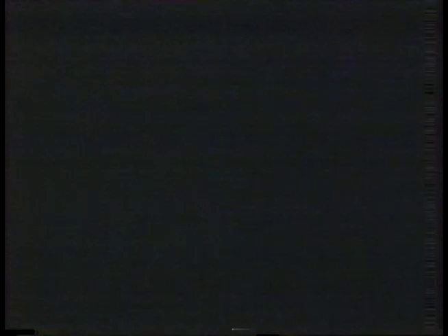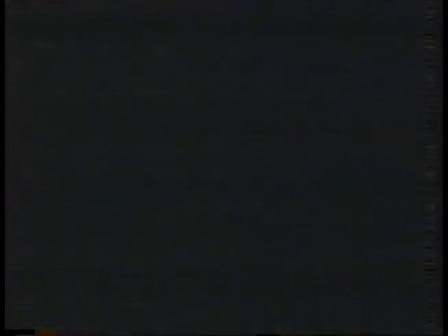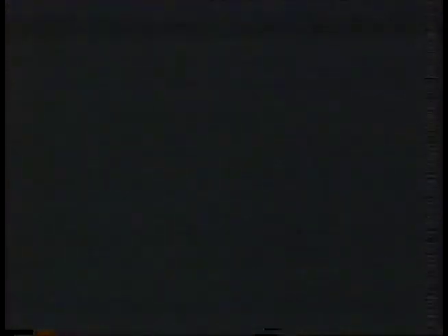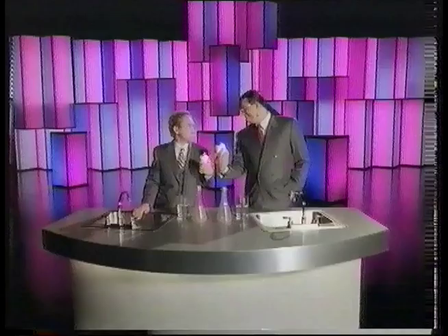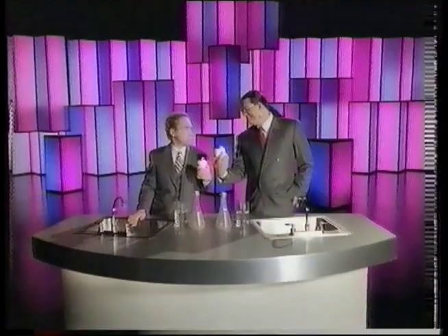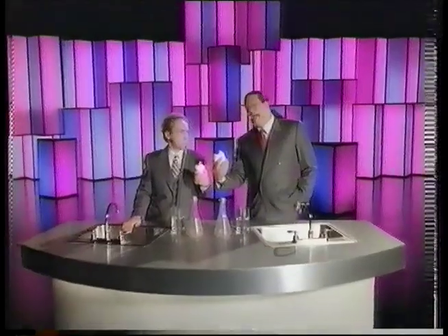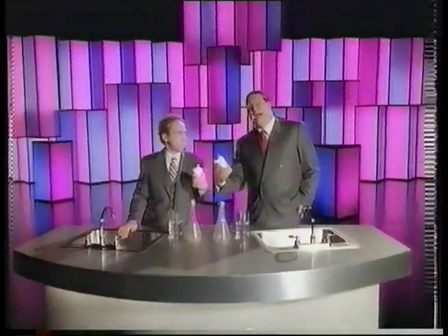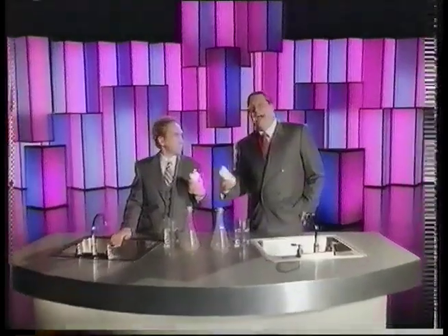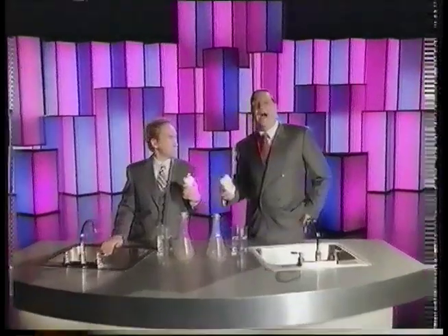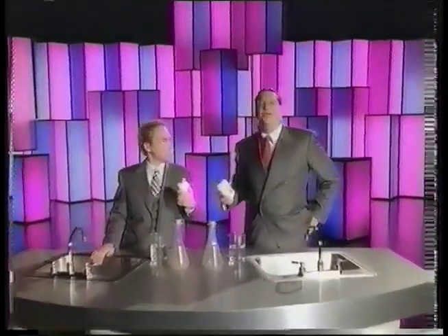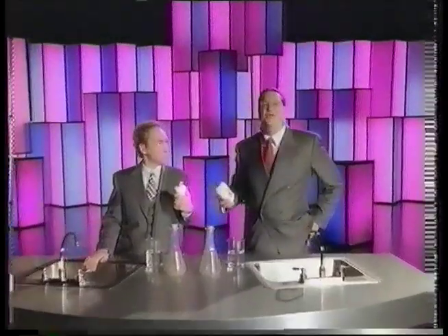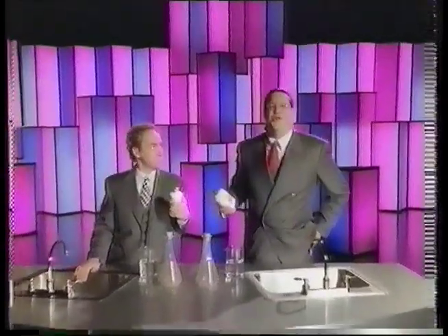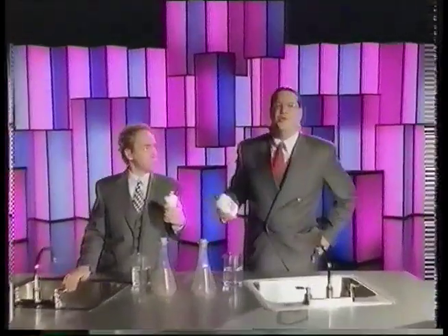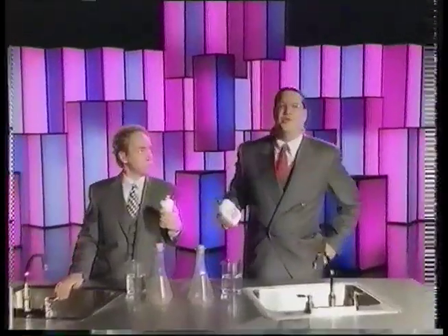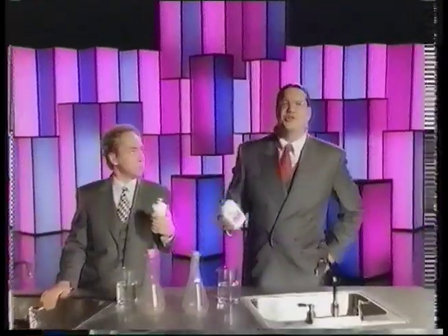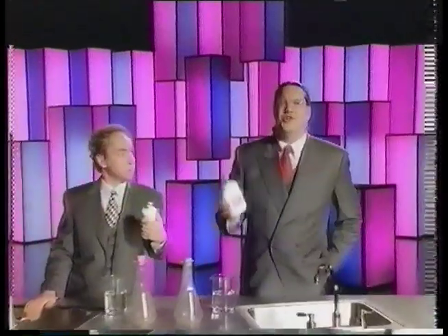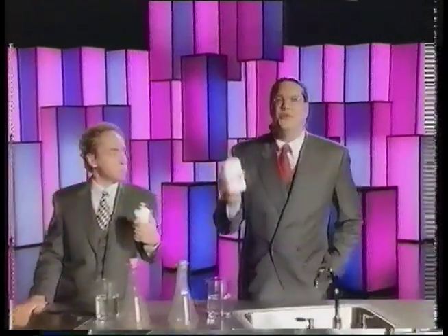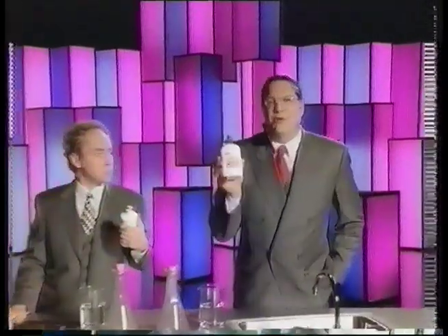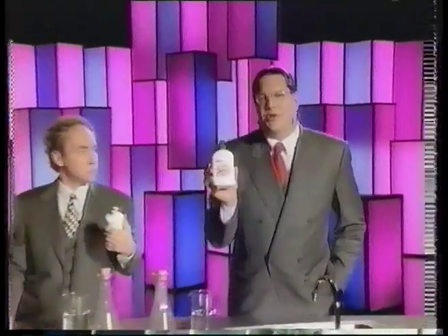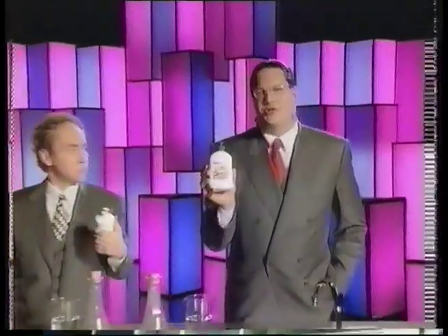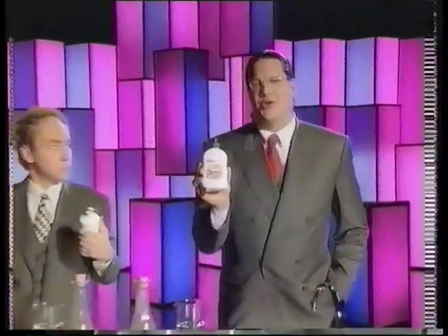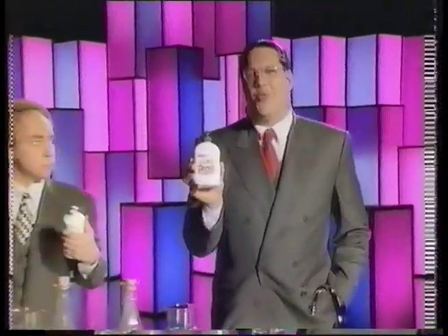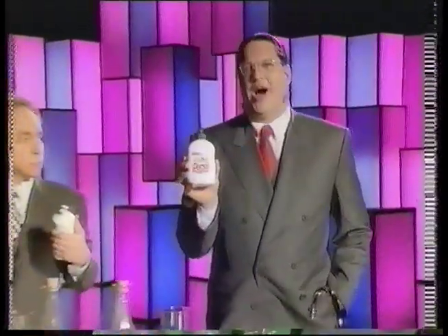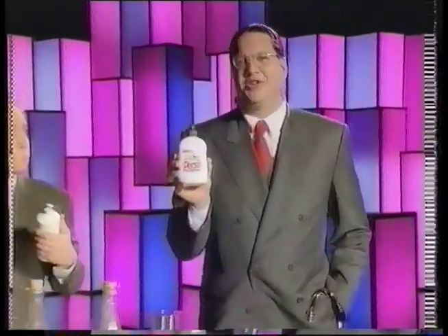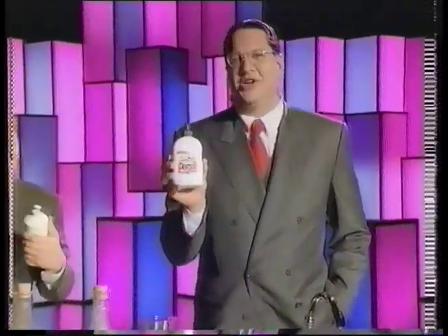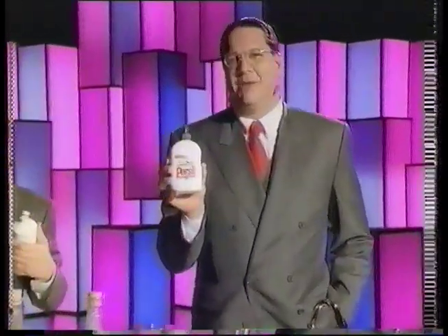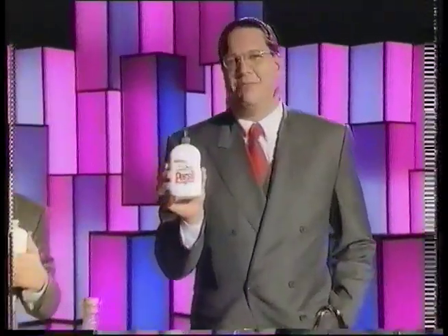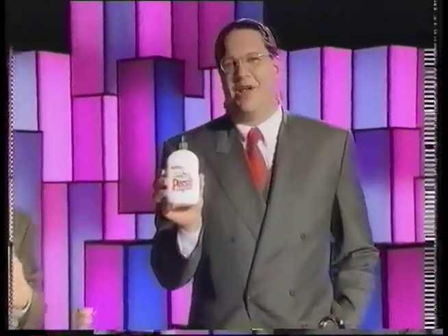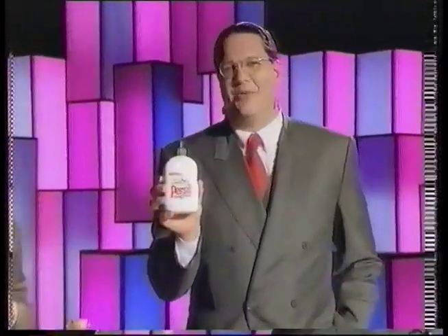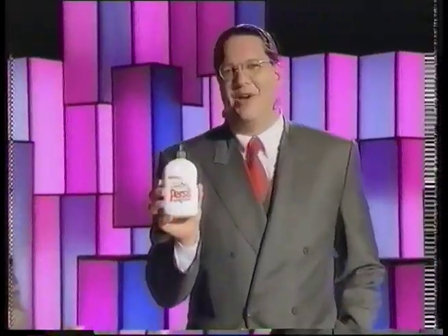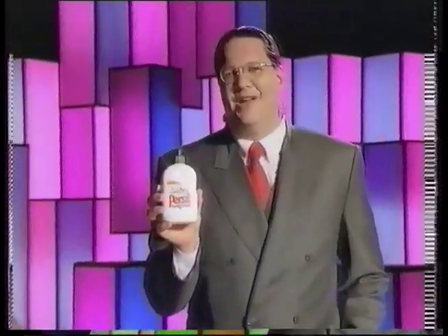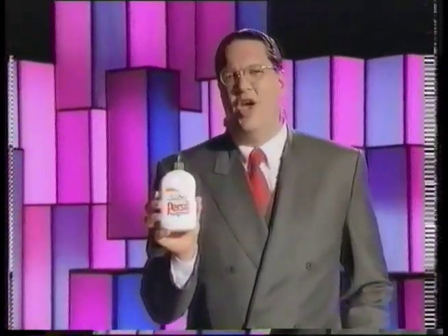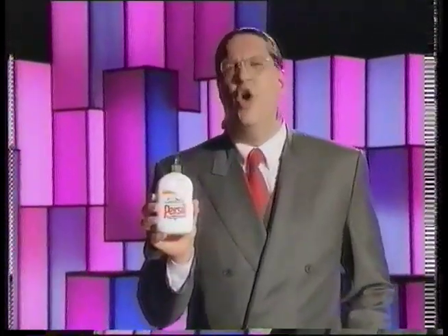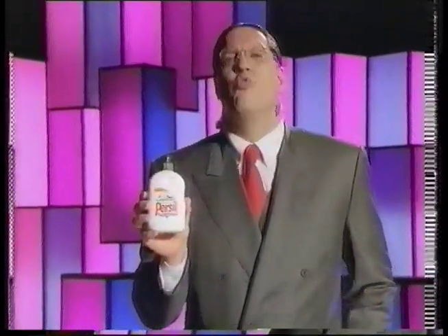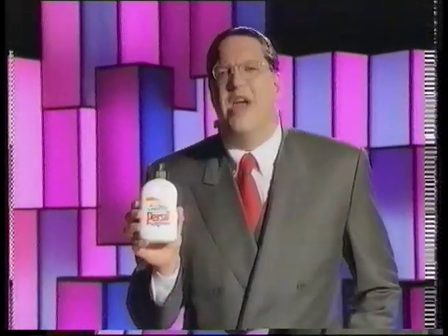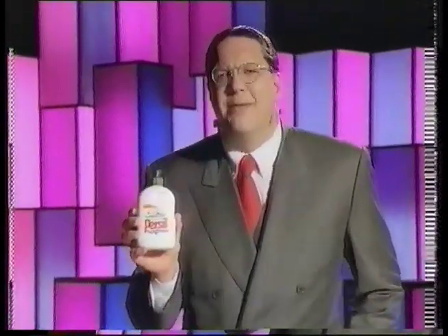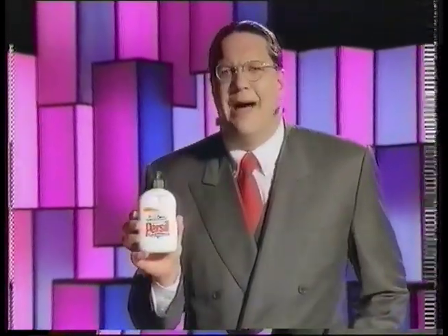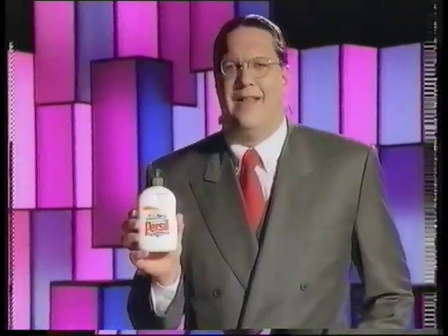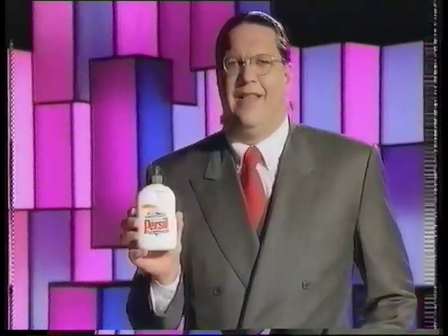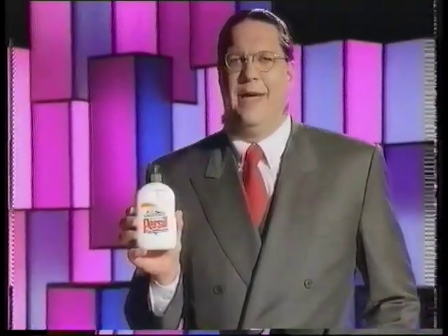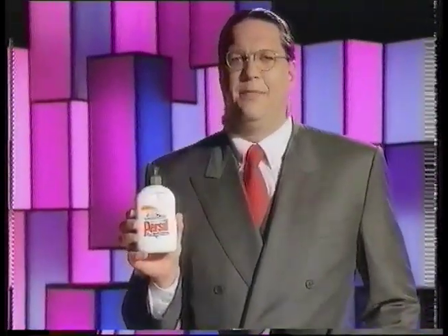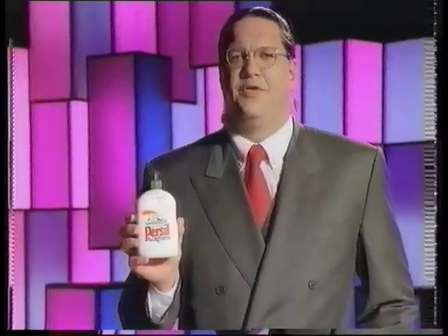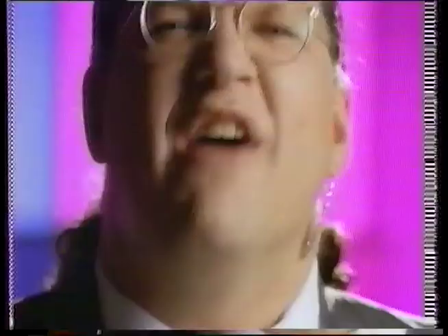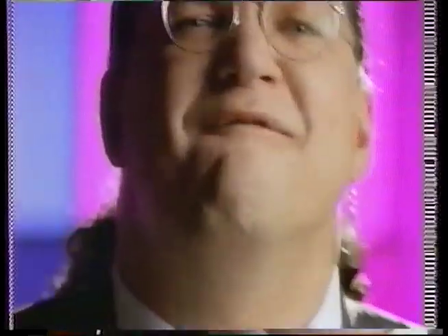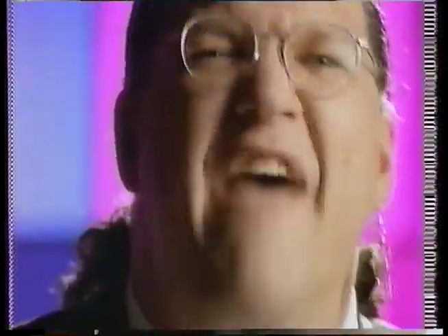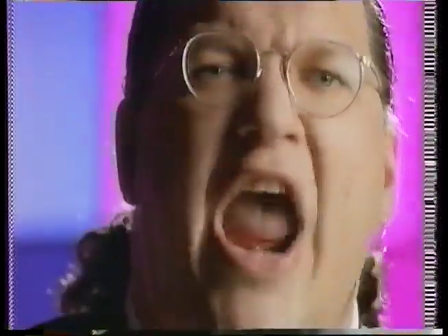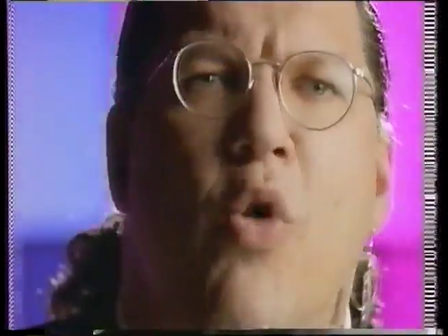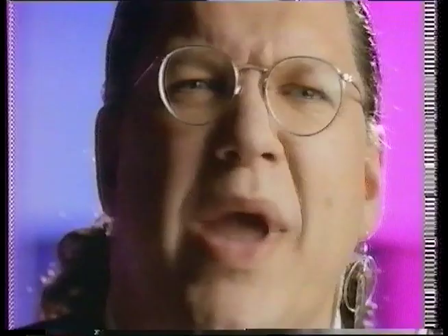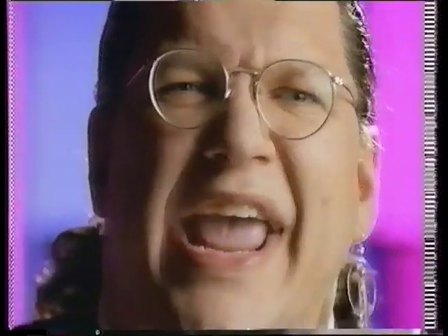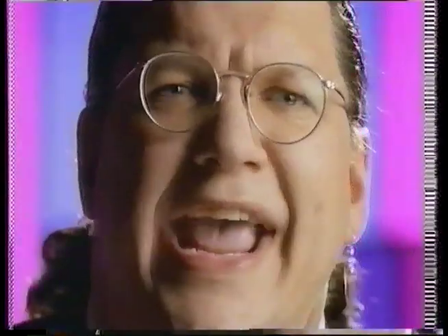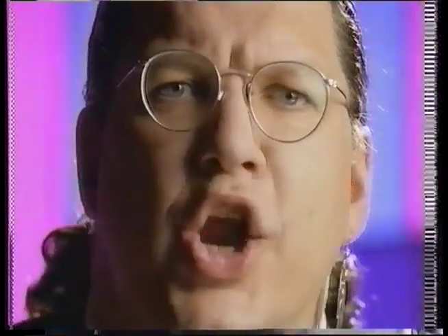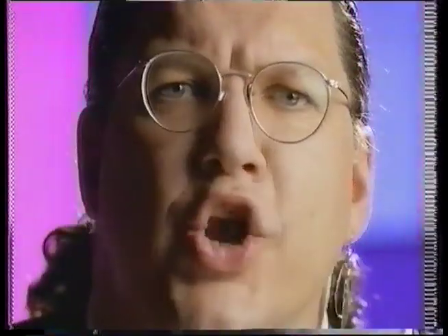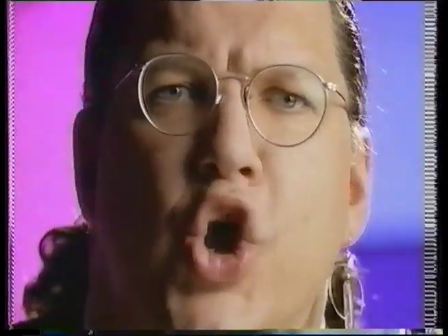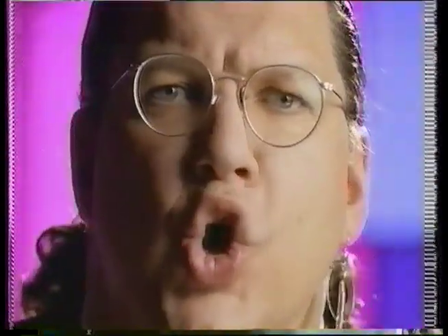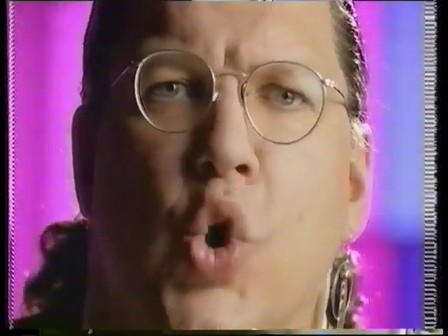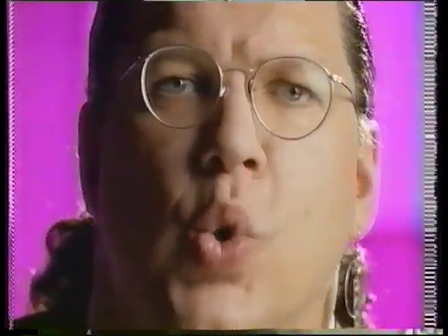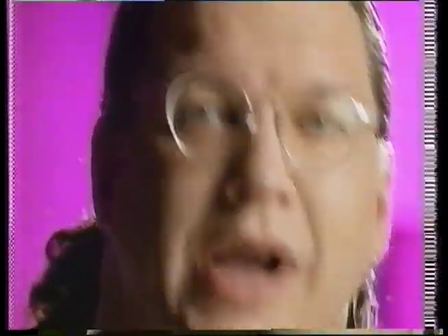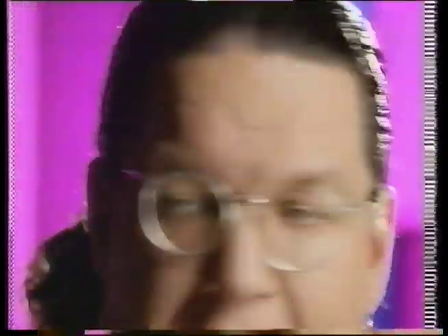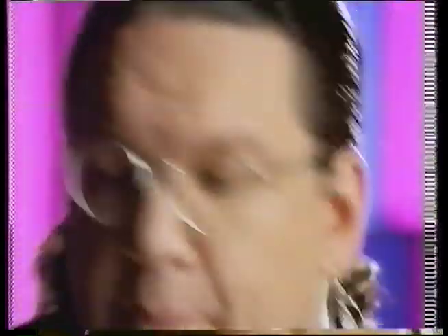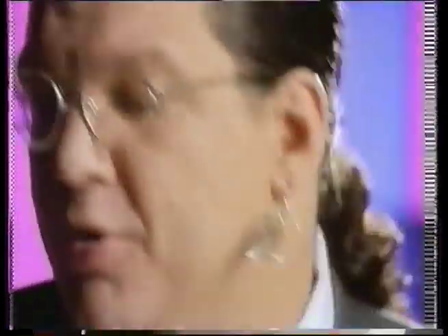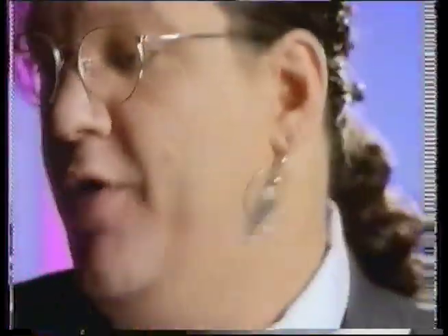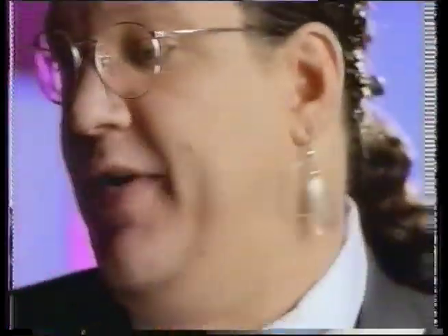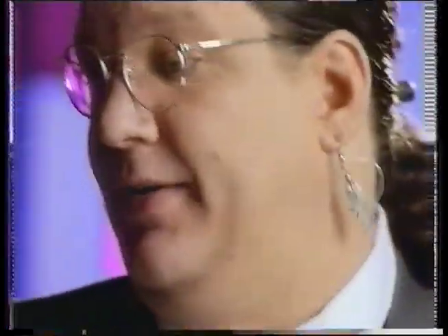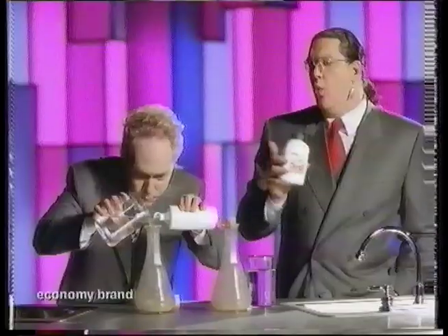How new is new Personal washing up liquid? Read my lips. Very new, and I'll prove it.